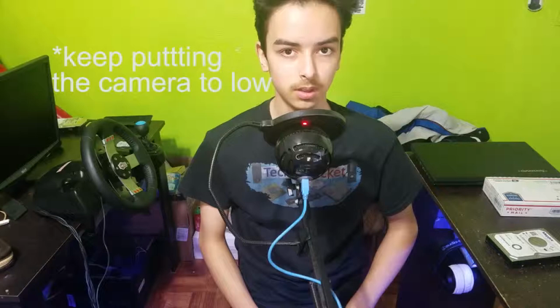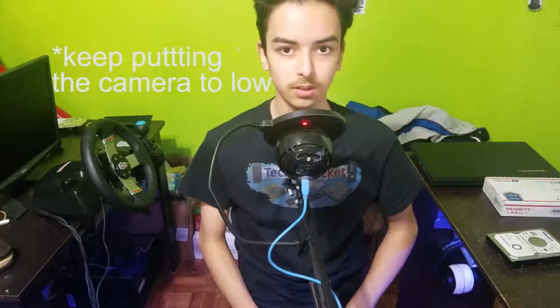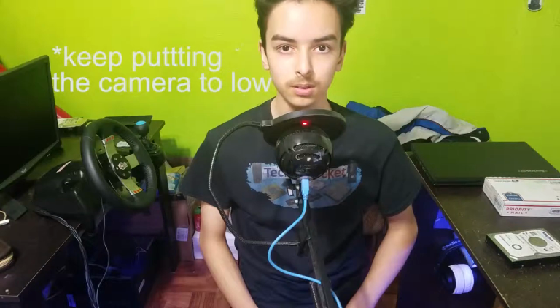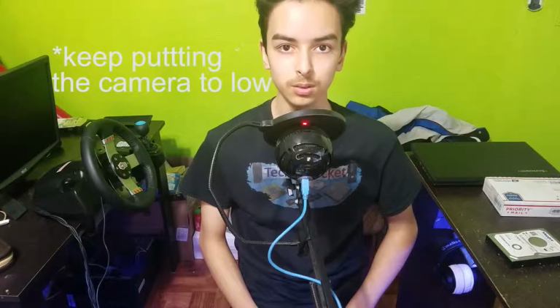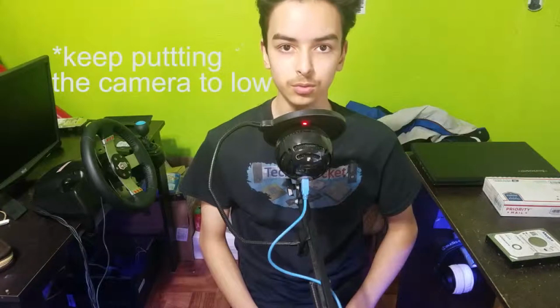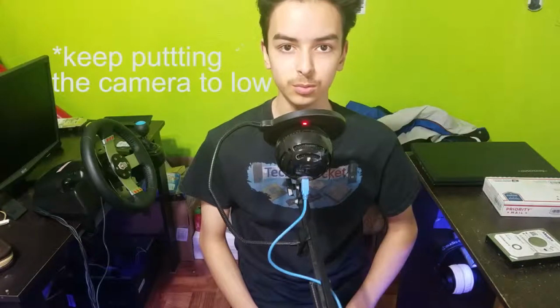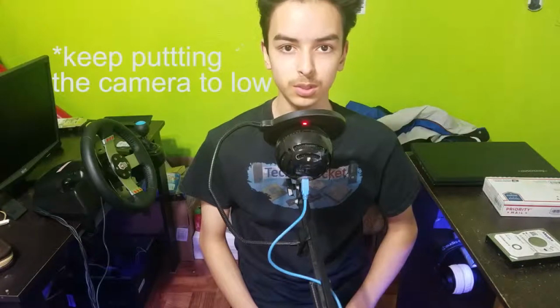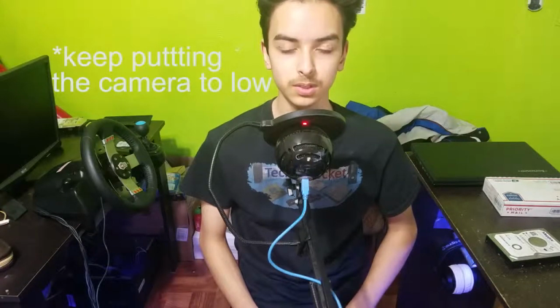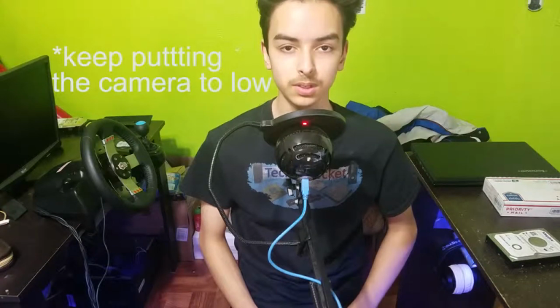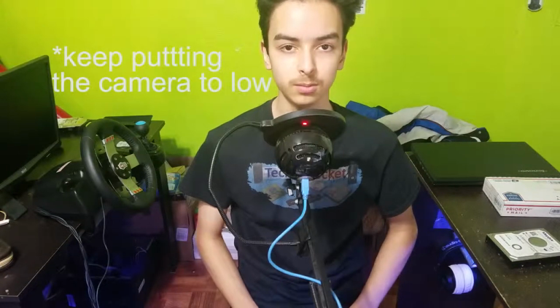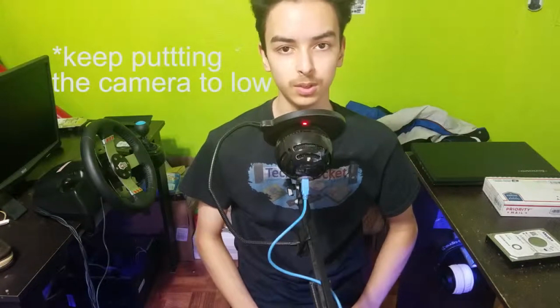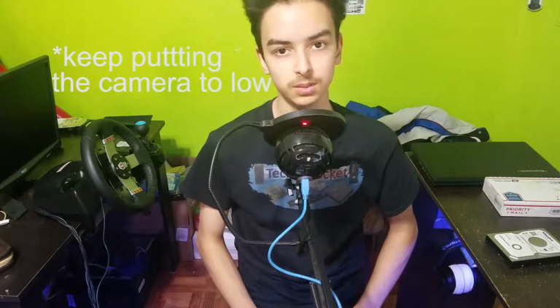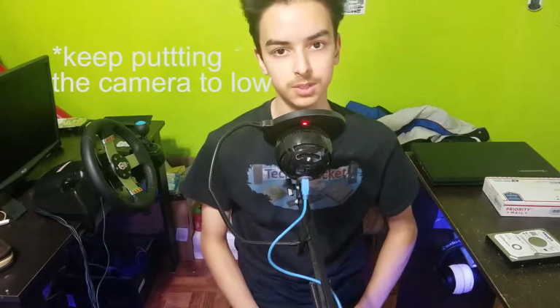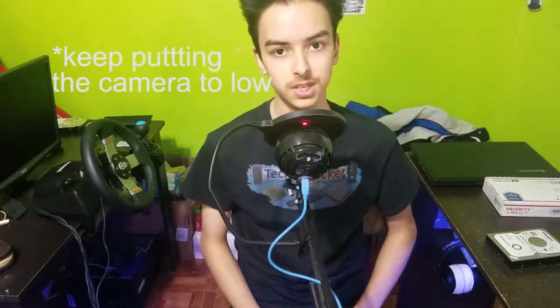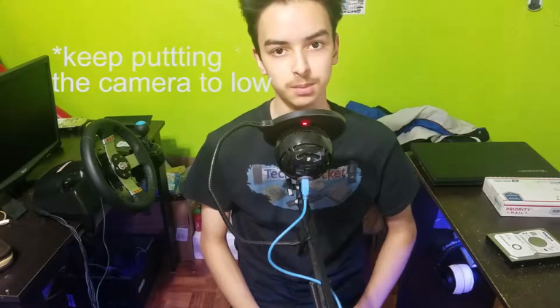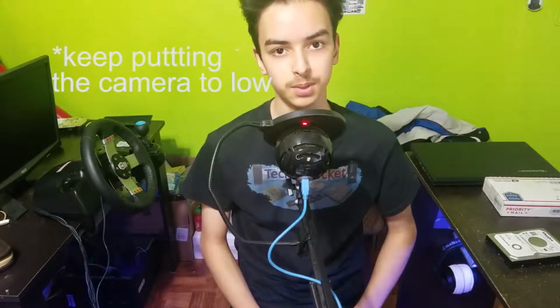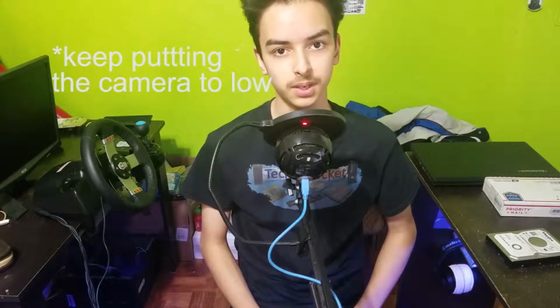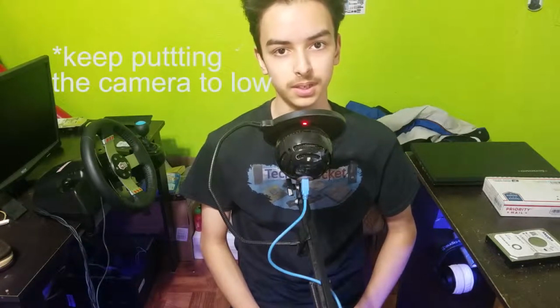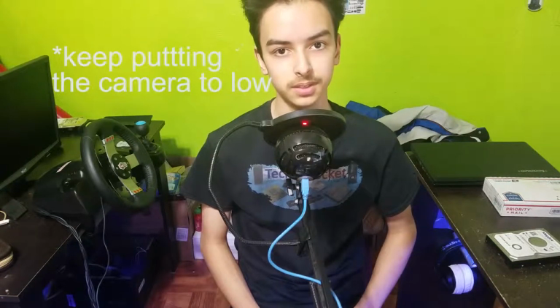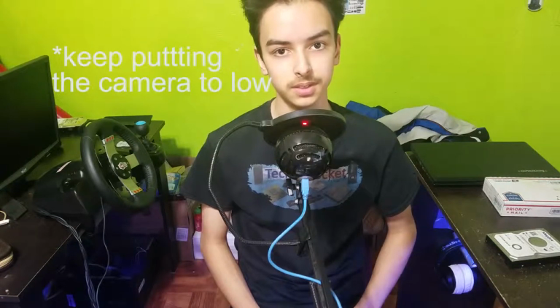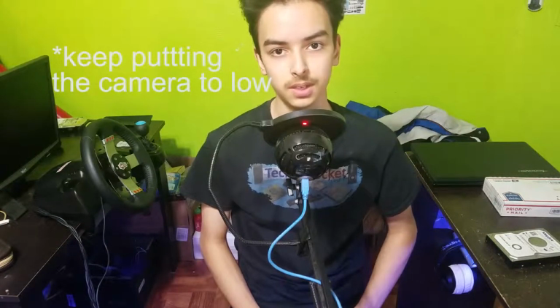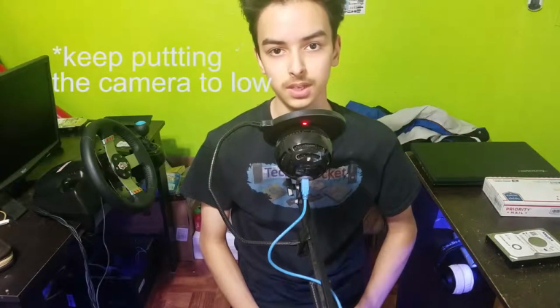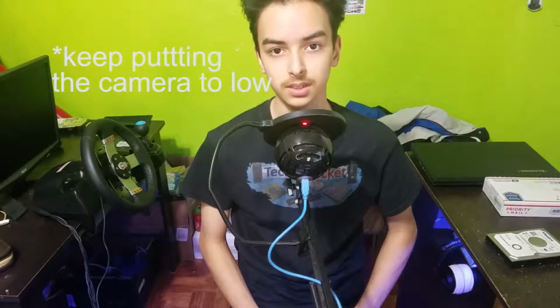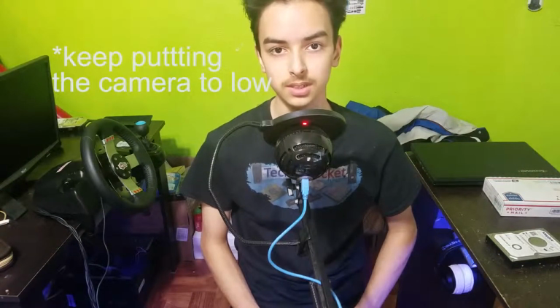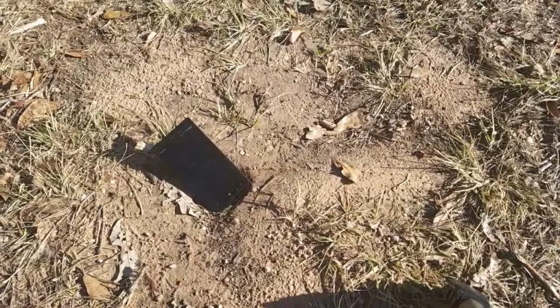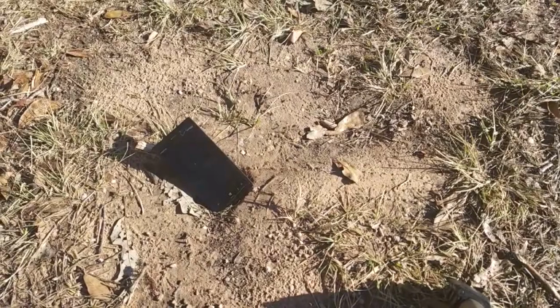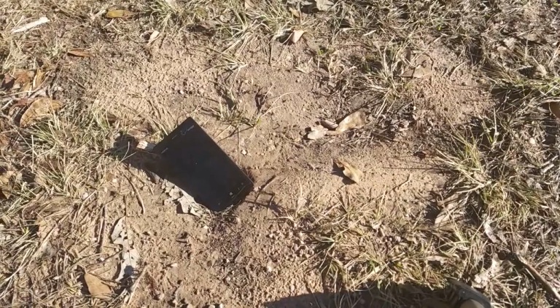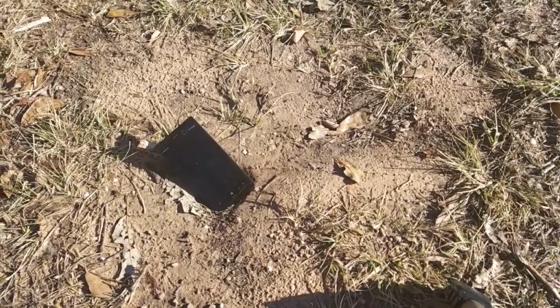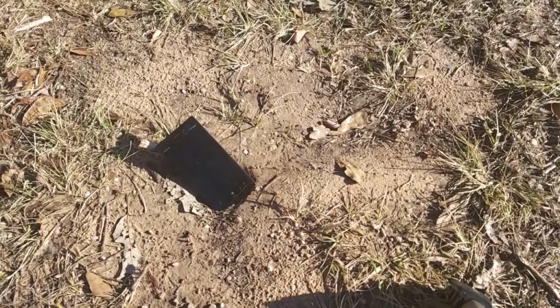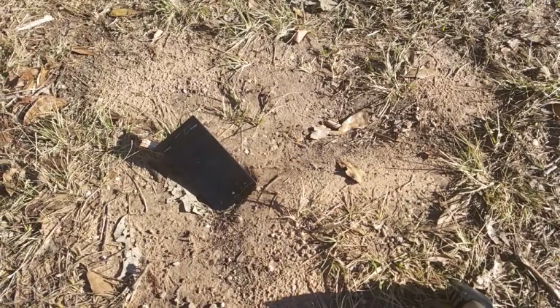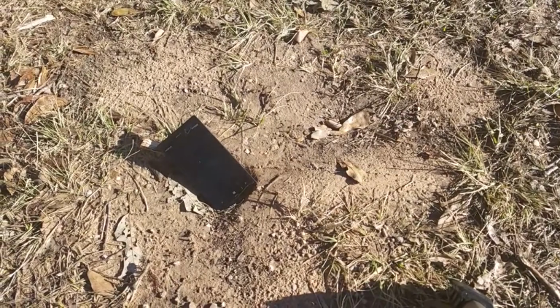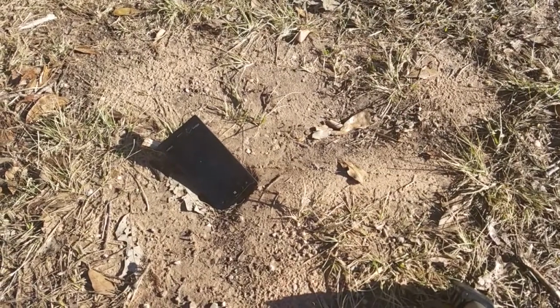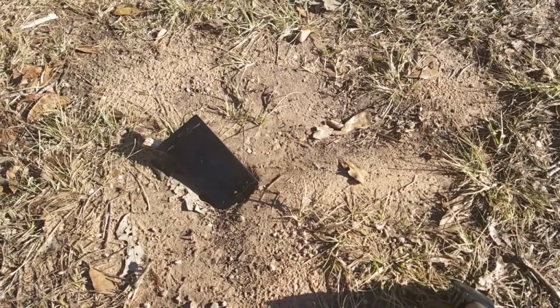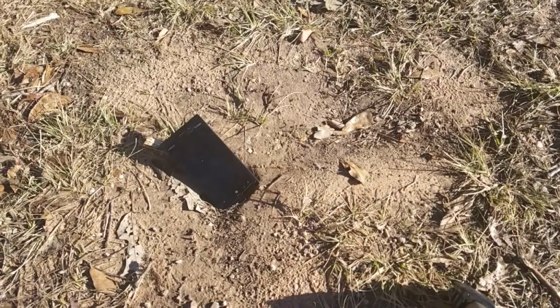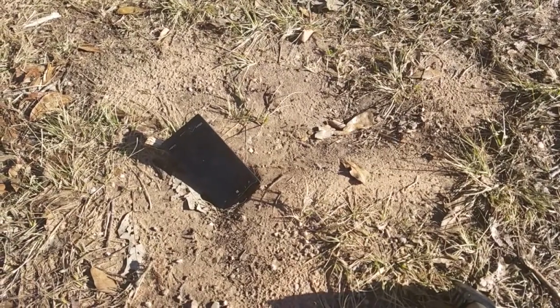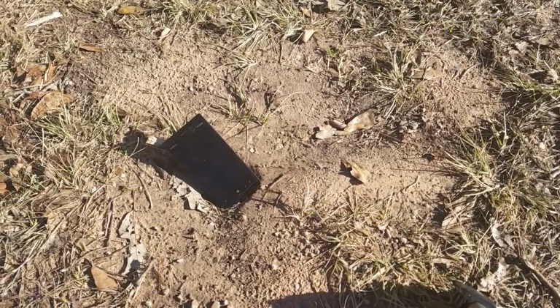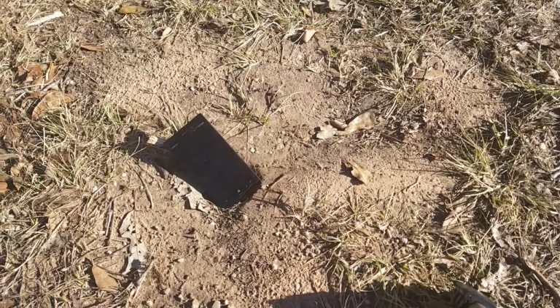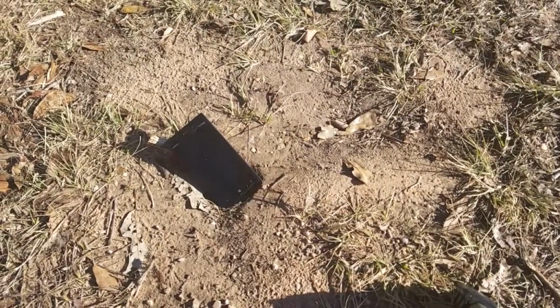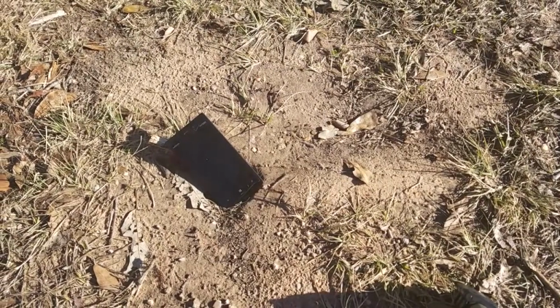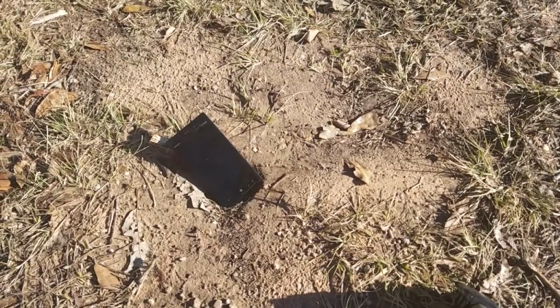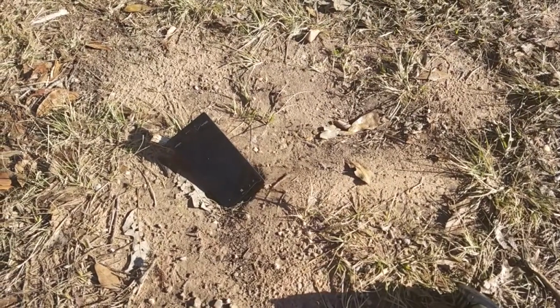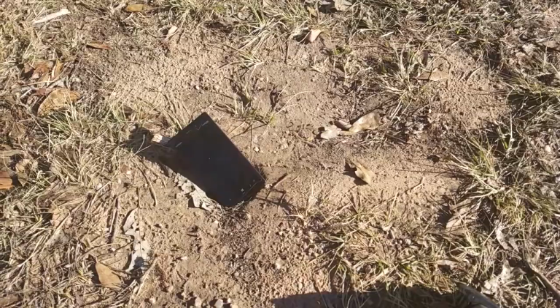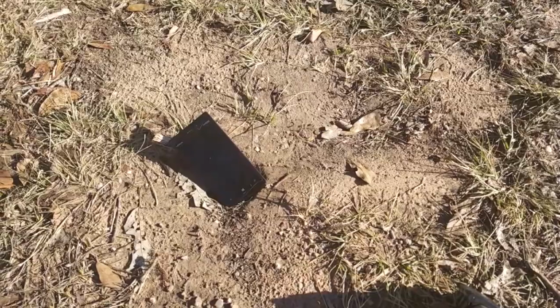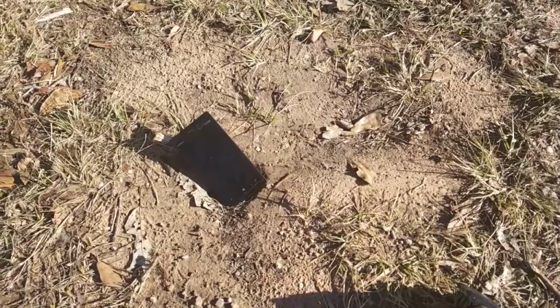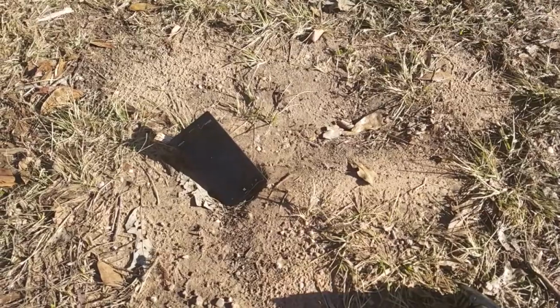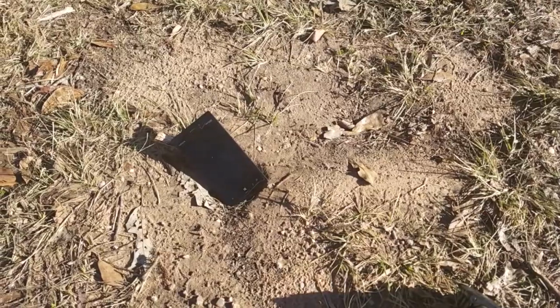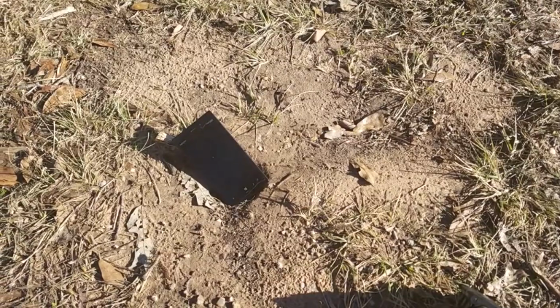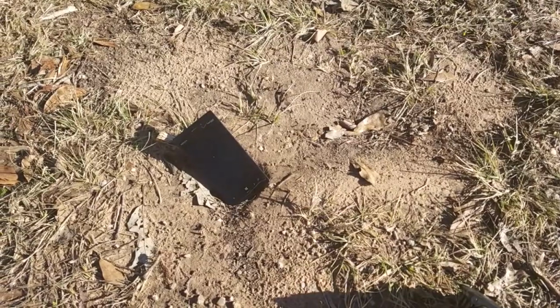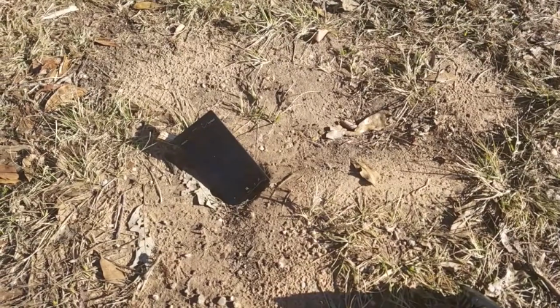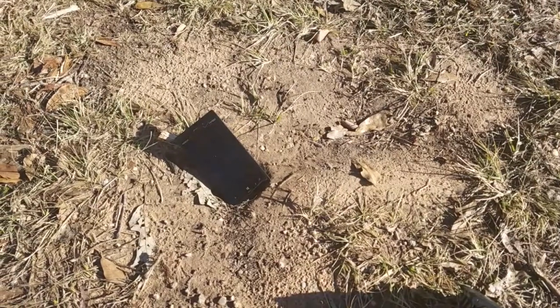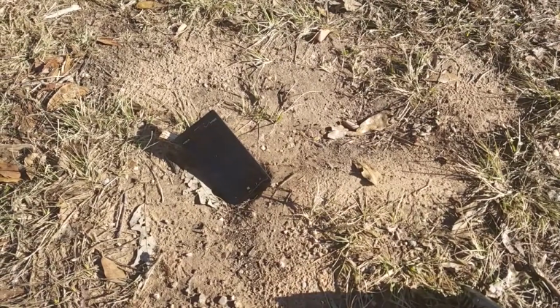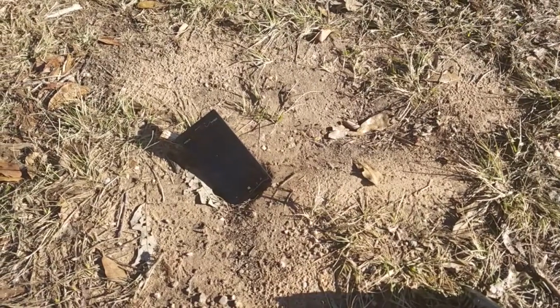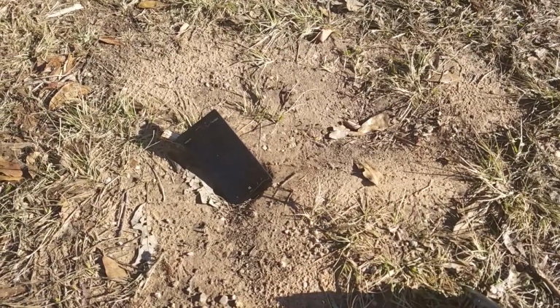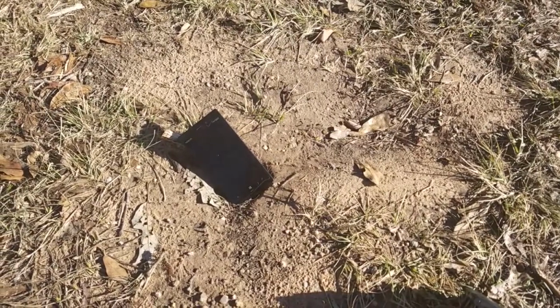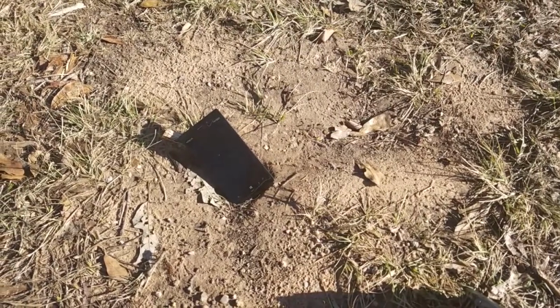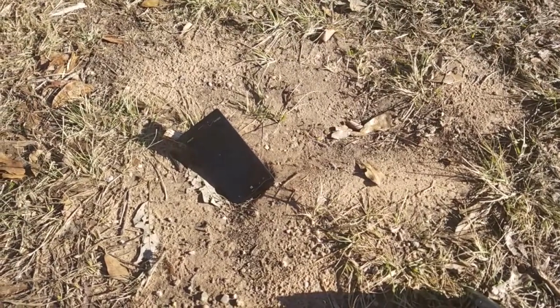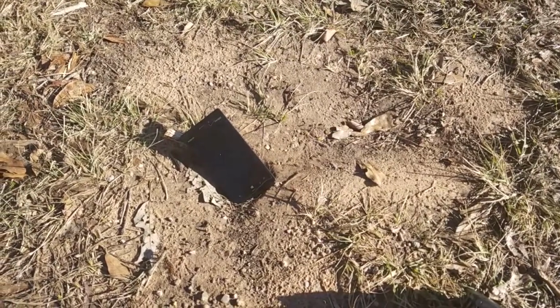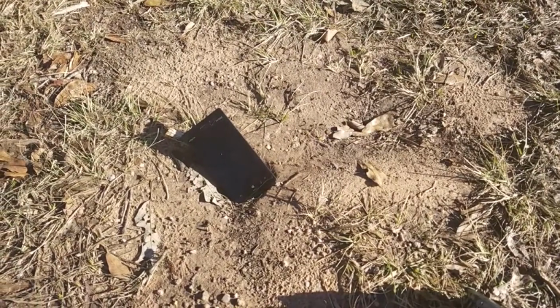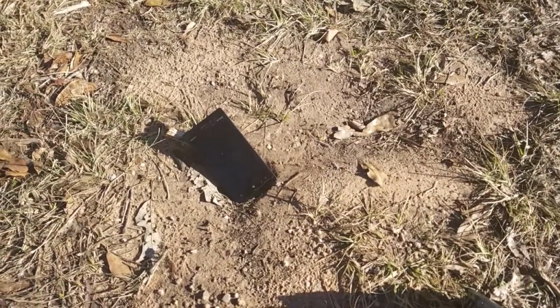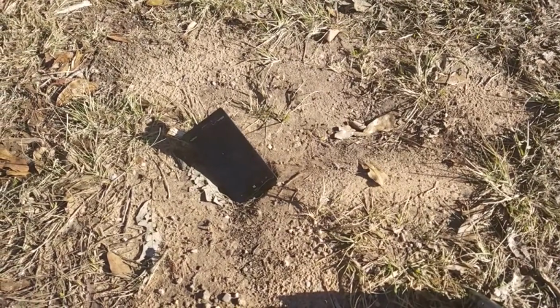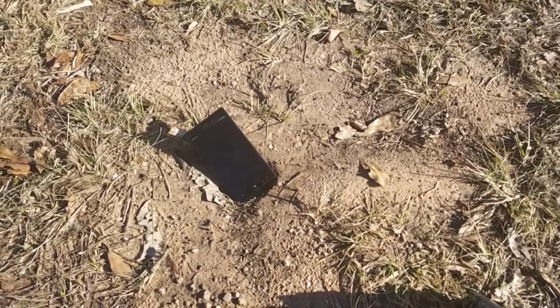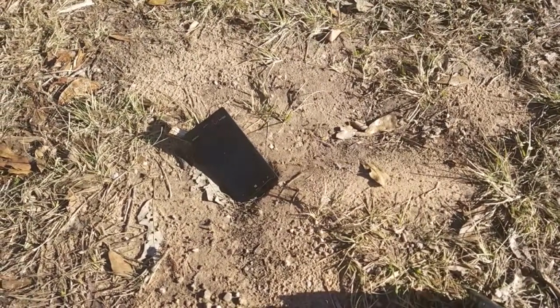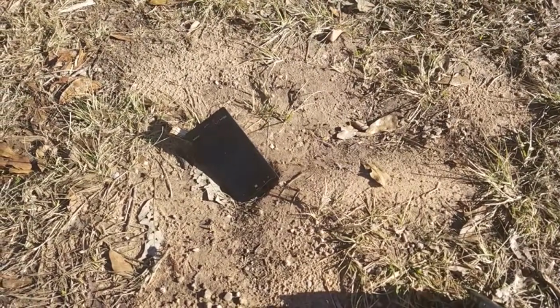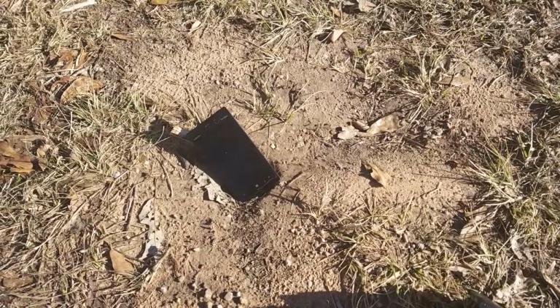Hello everyone, welcome to Tiki Pocket. This is the Nokia Lumia 928, a phone that was released in 2013.